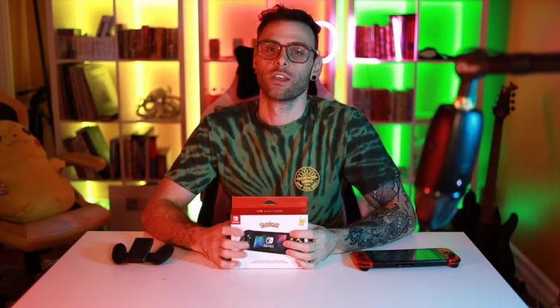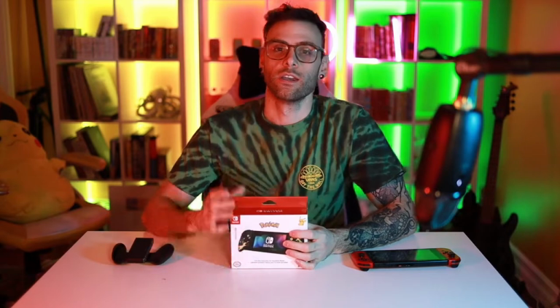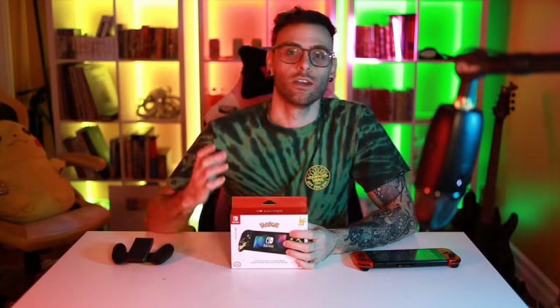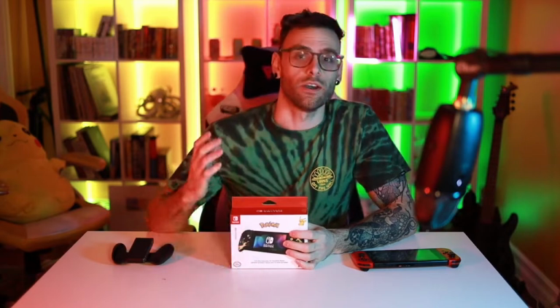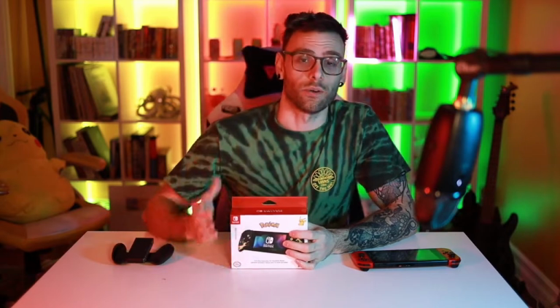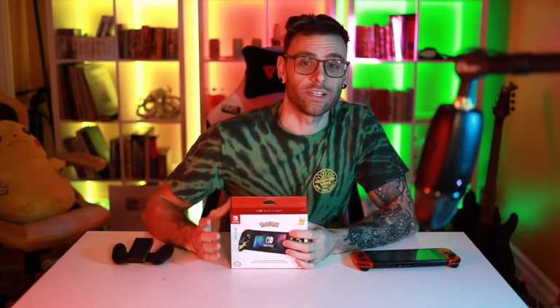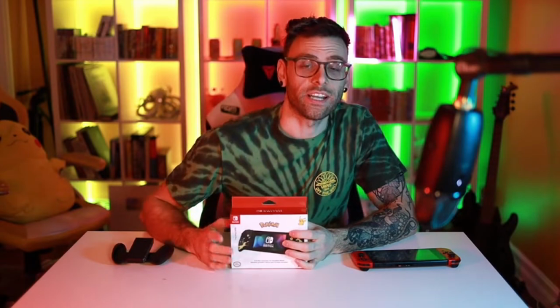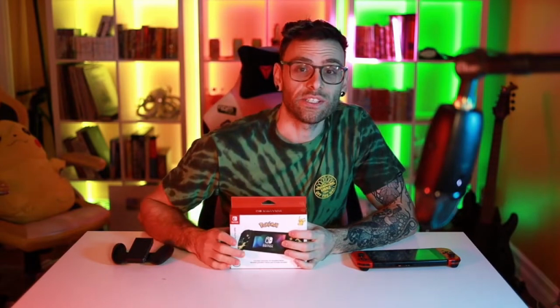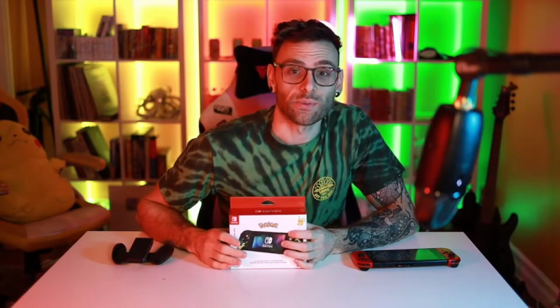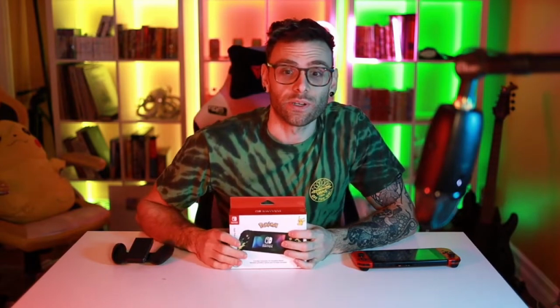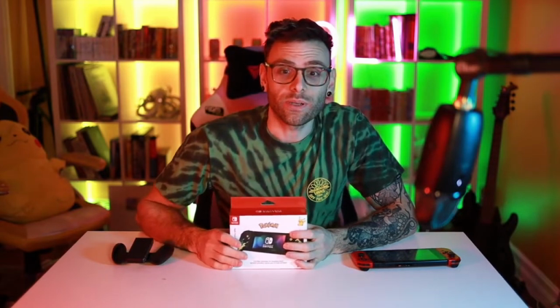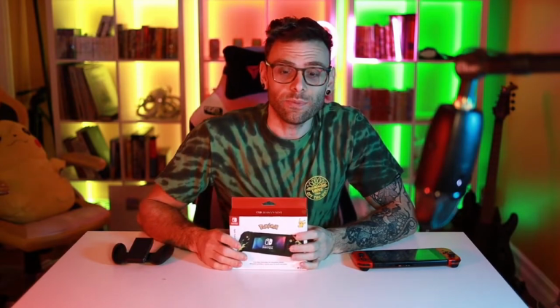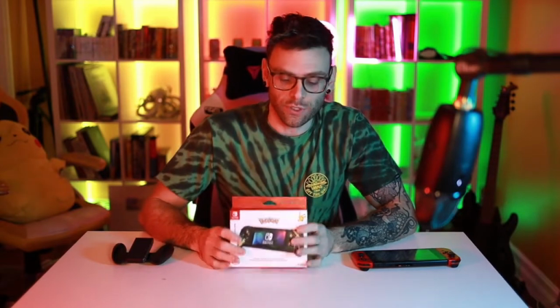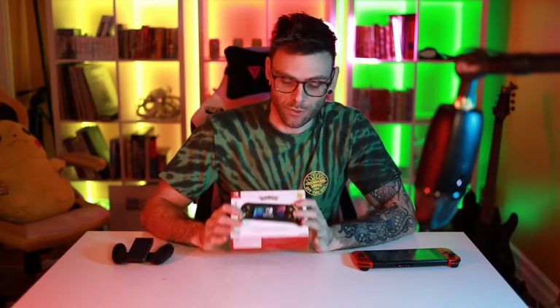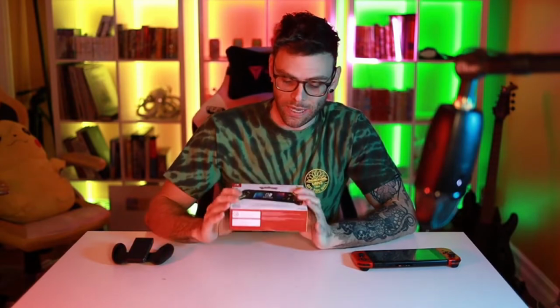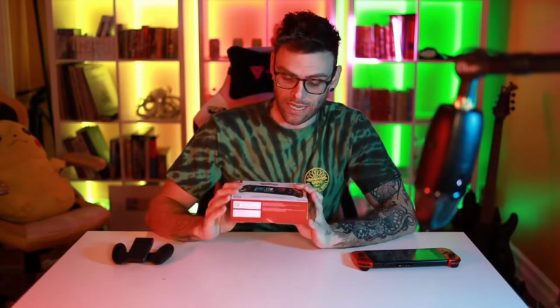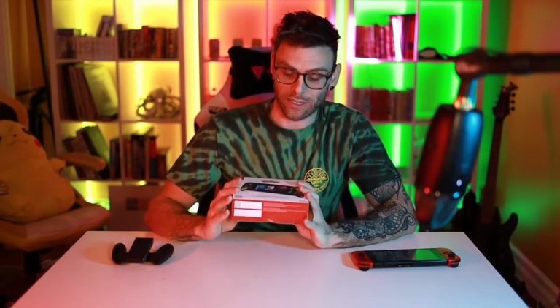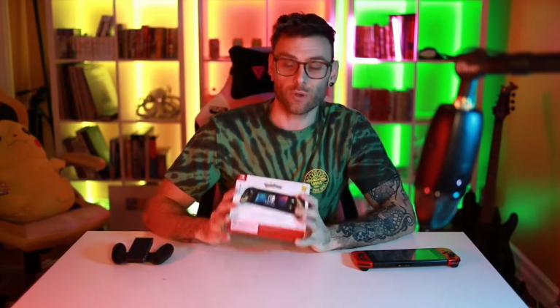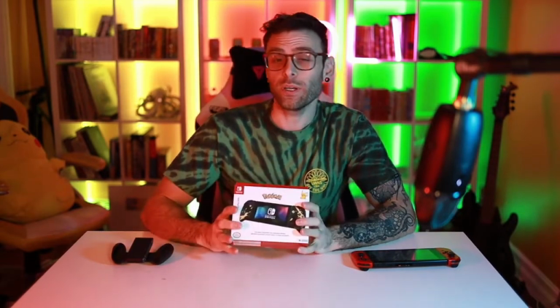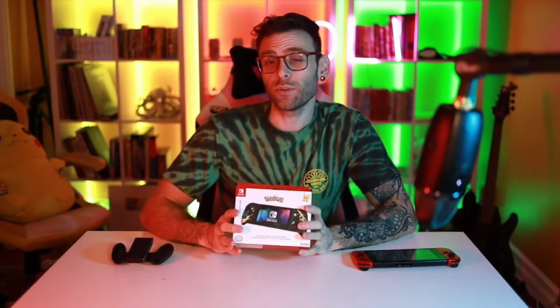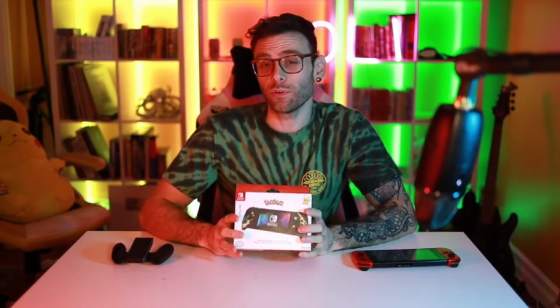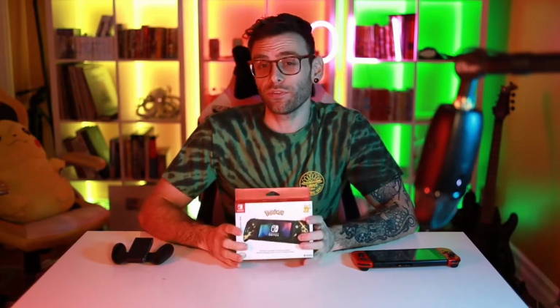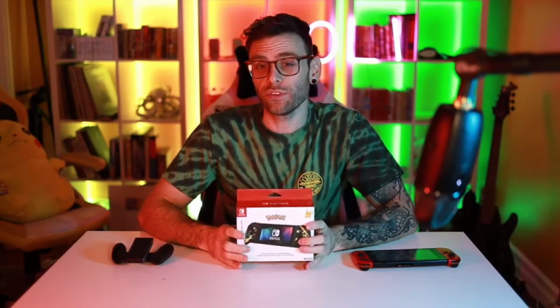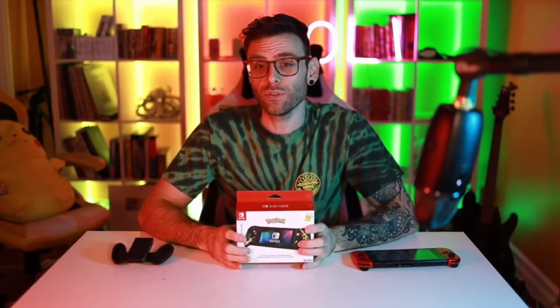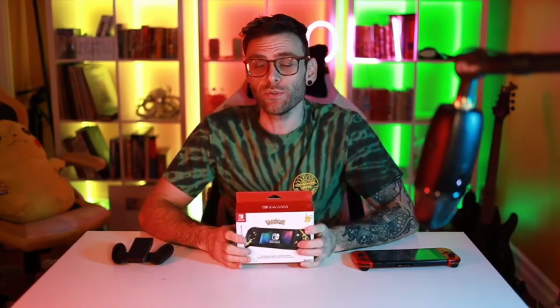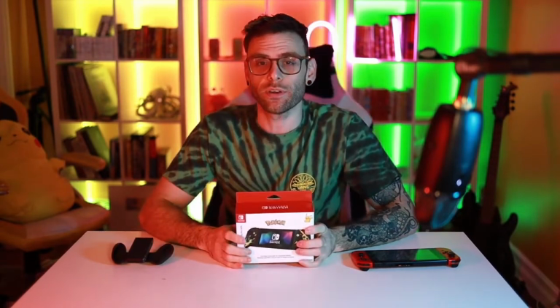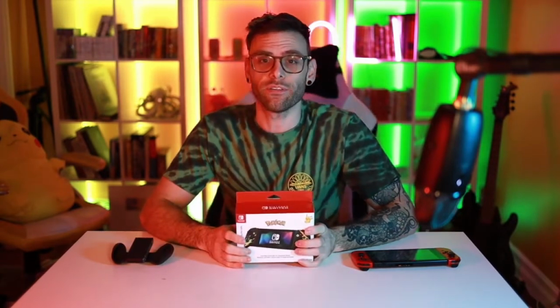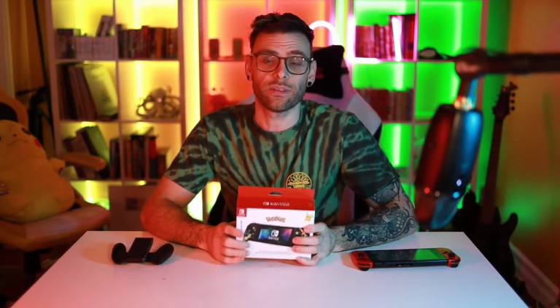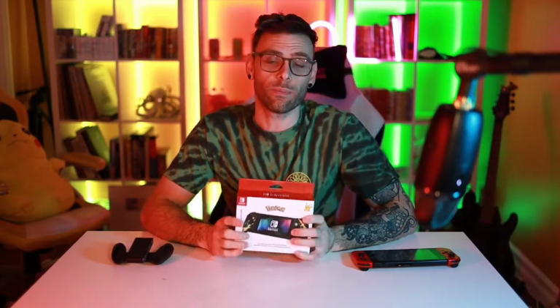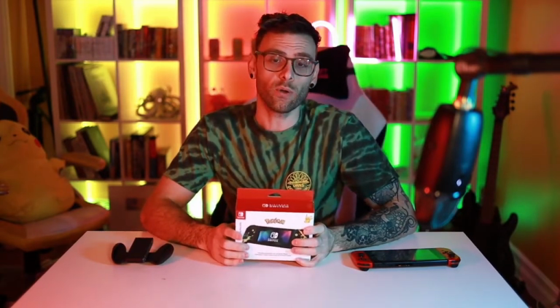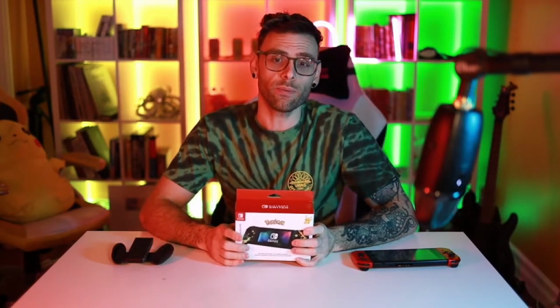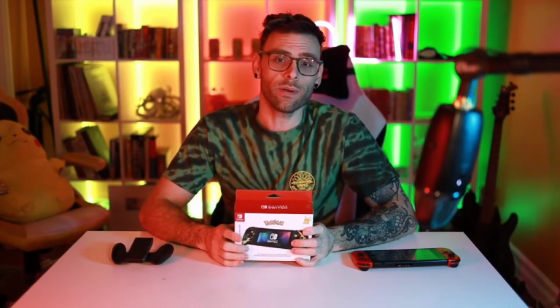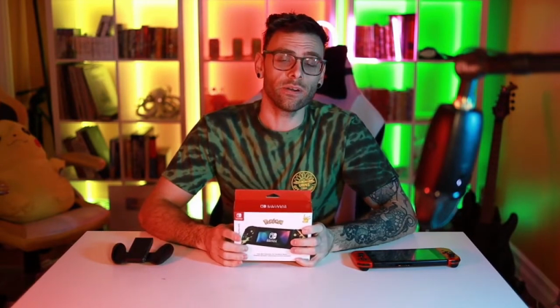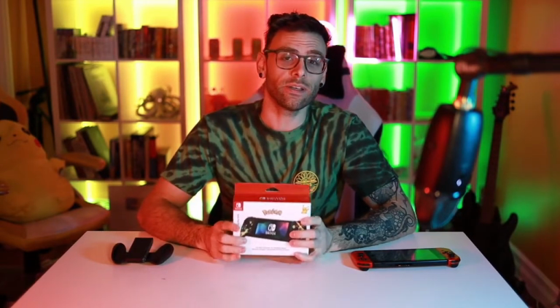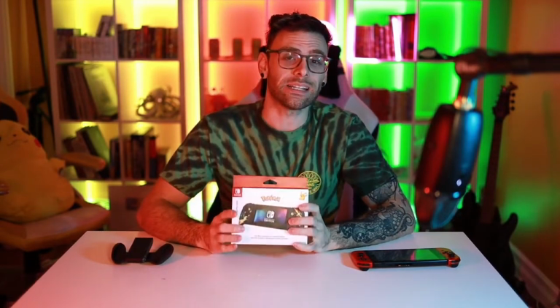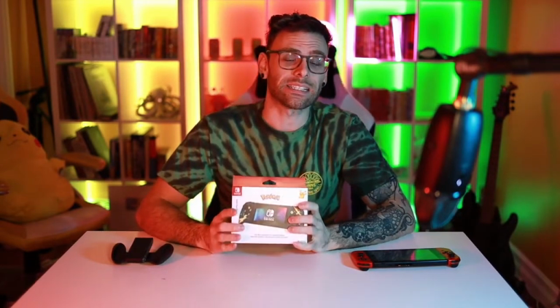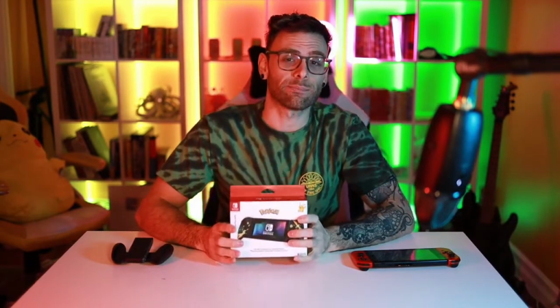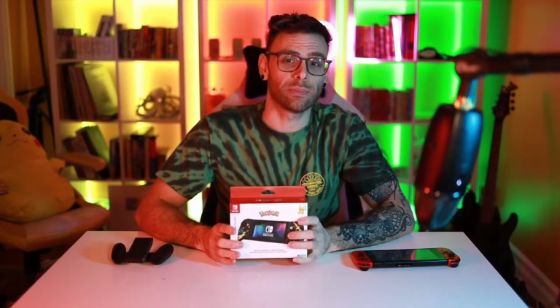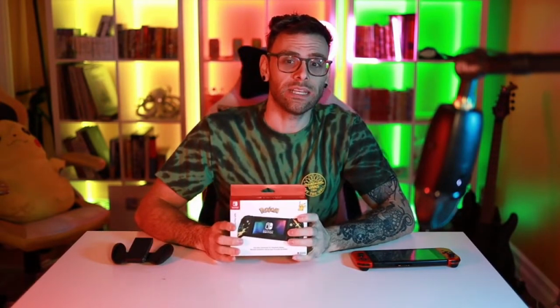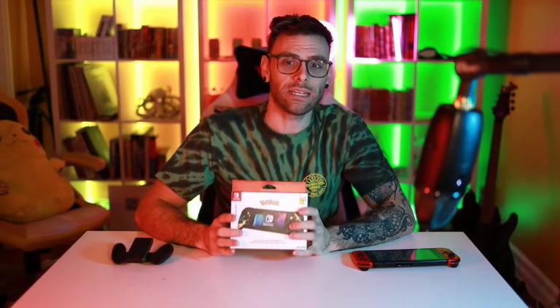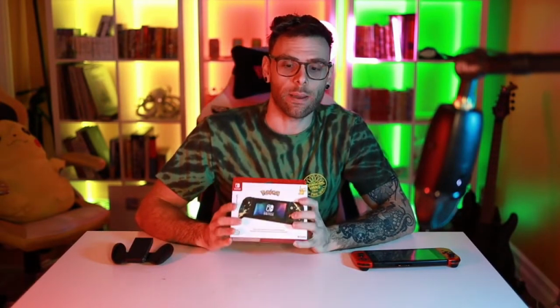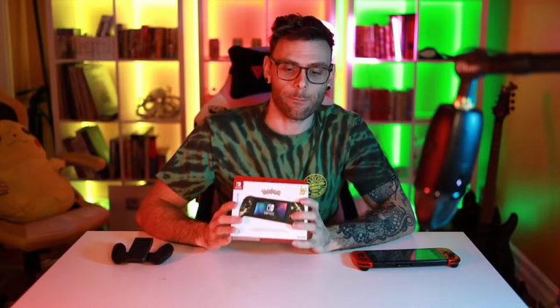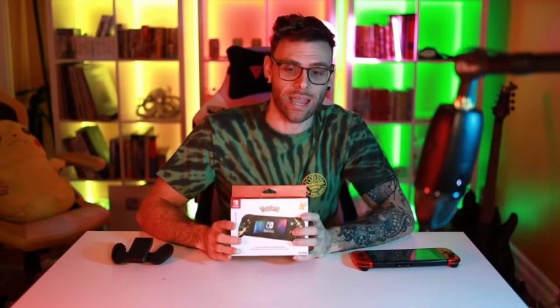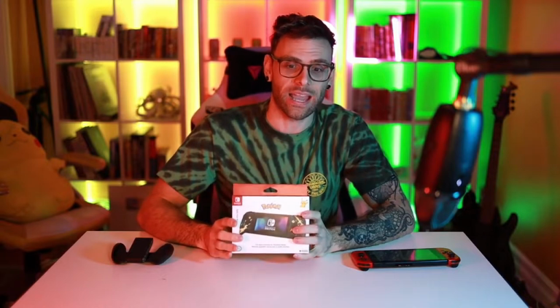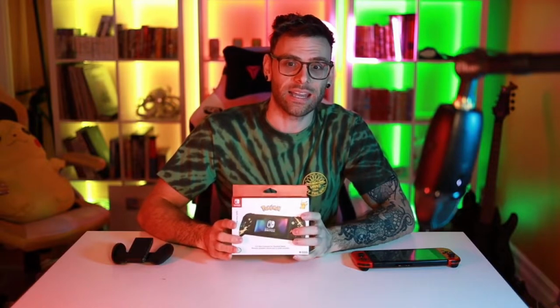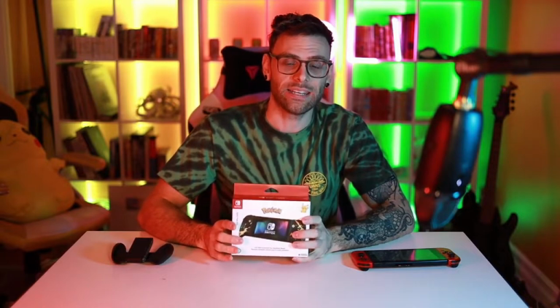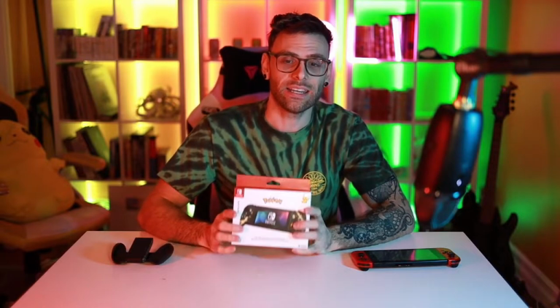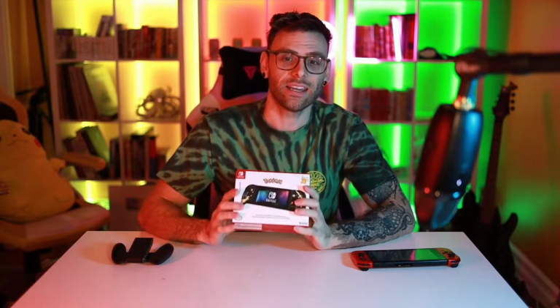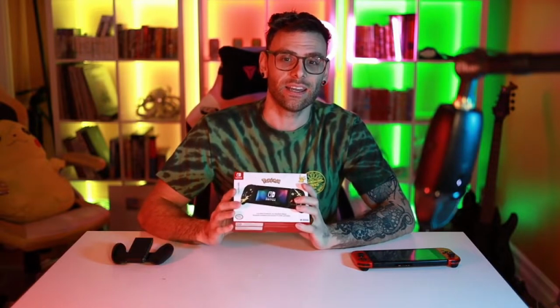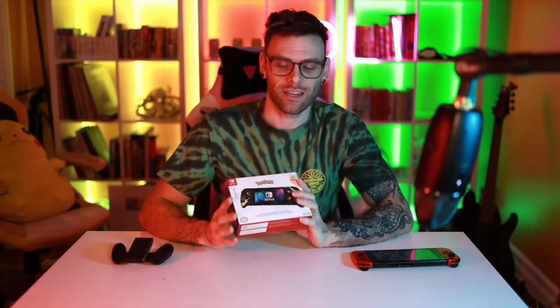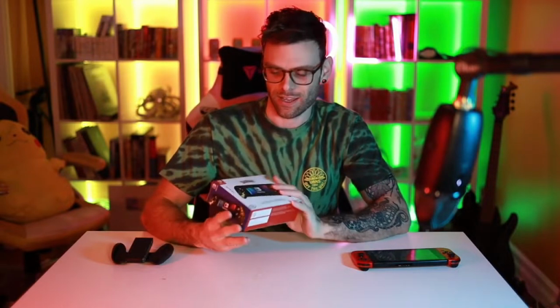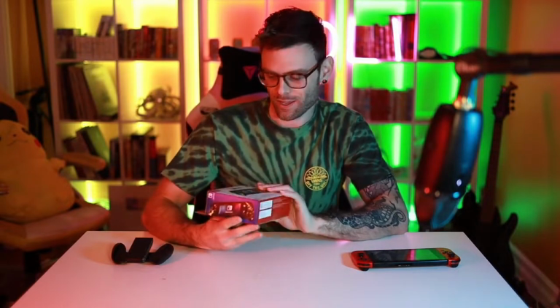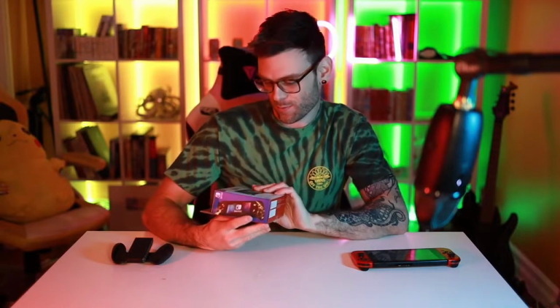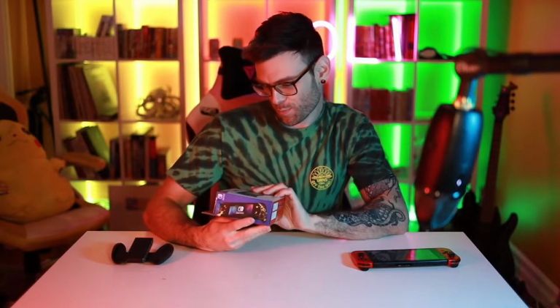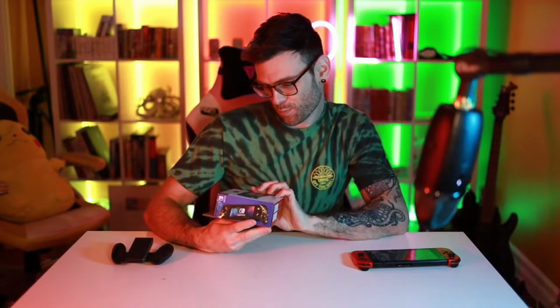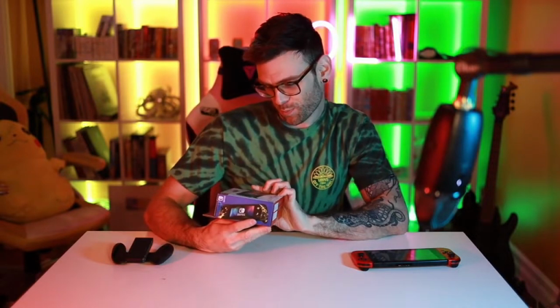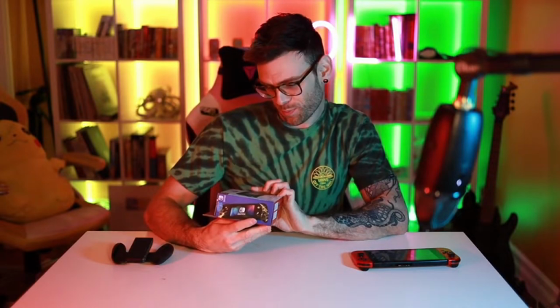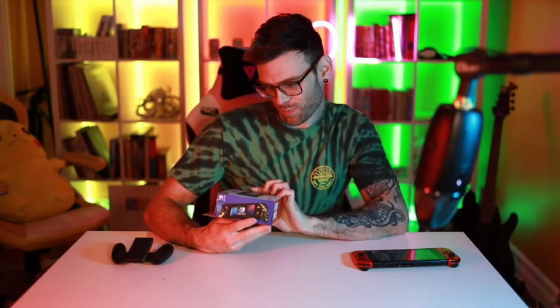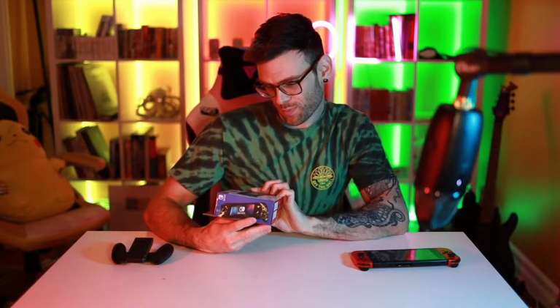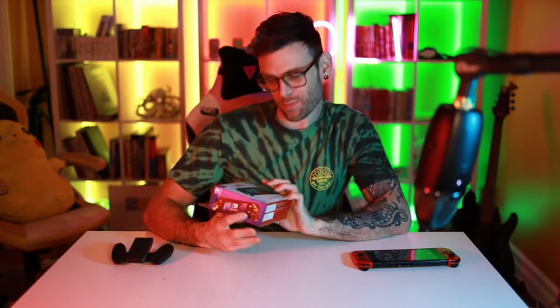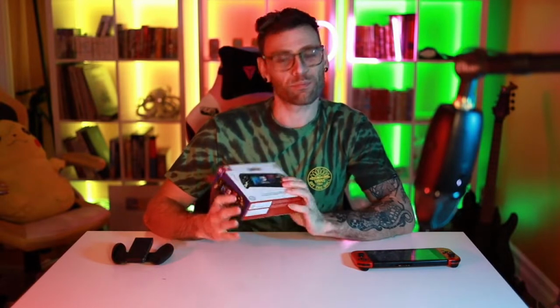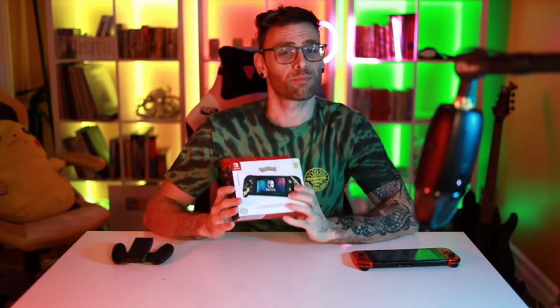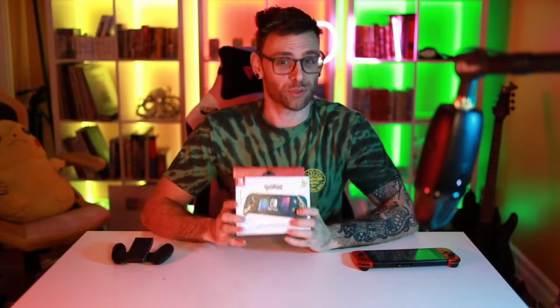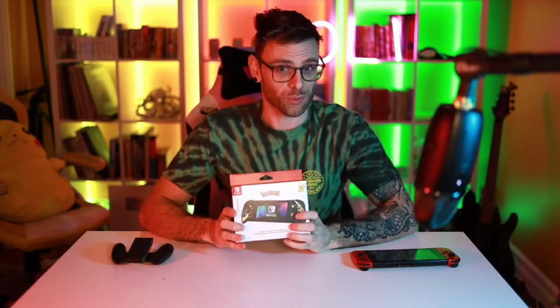Alright guys, welcome to a quick review of the Pokemon Split Pad Pro.